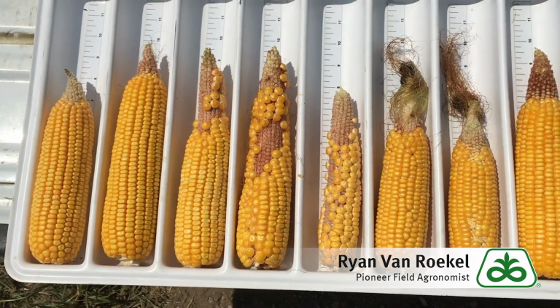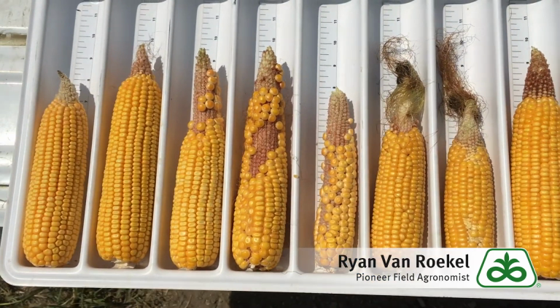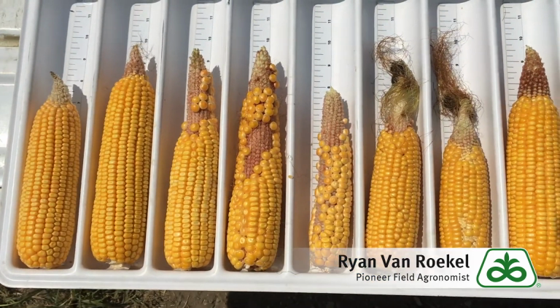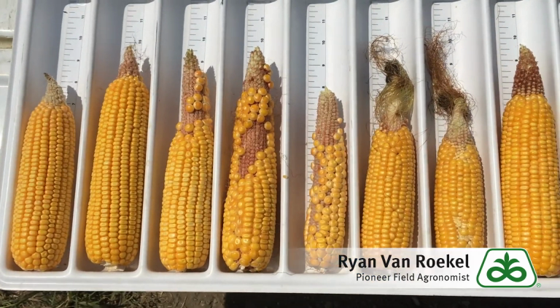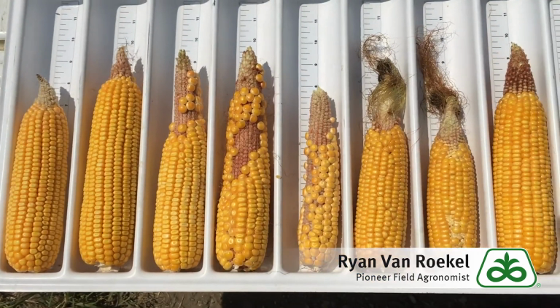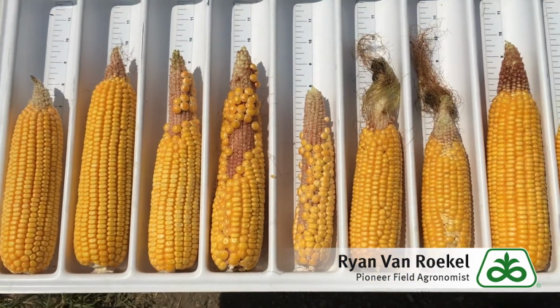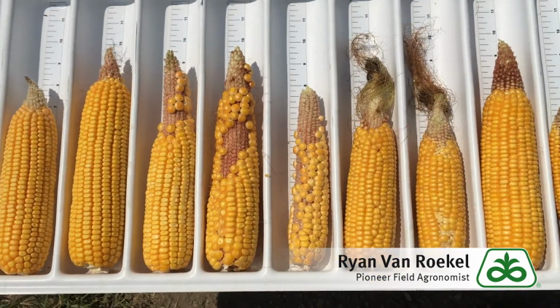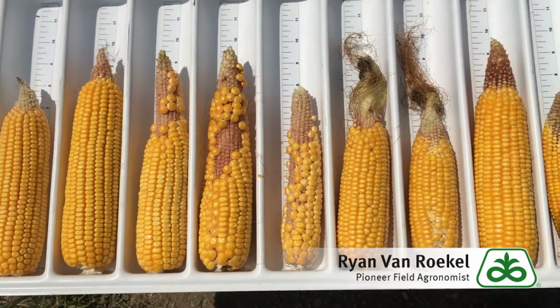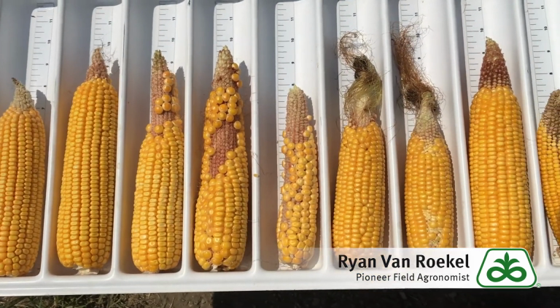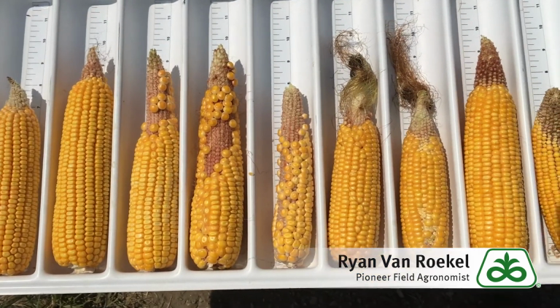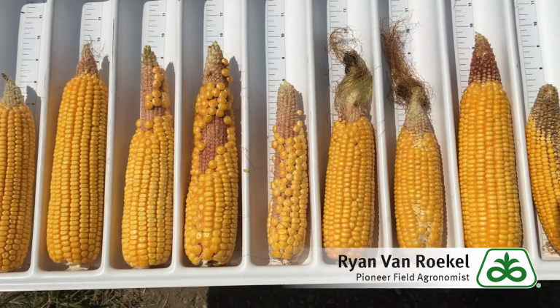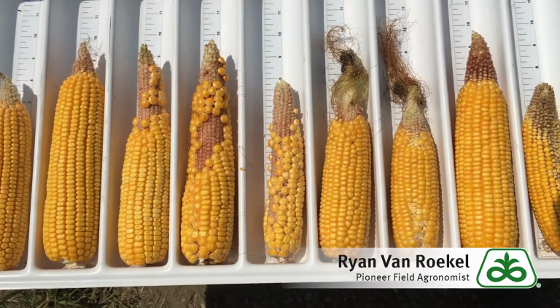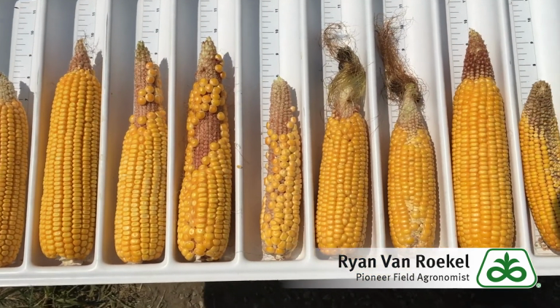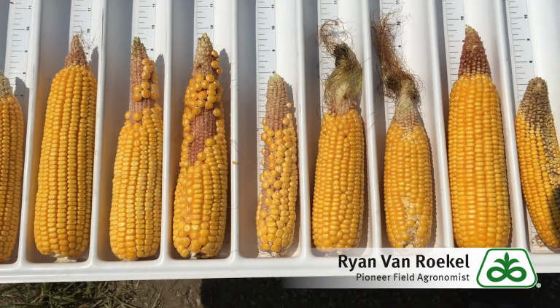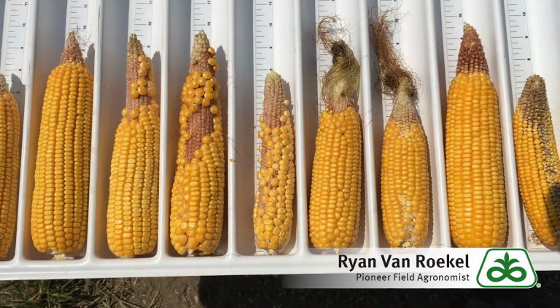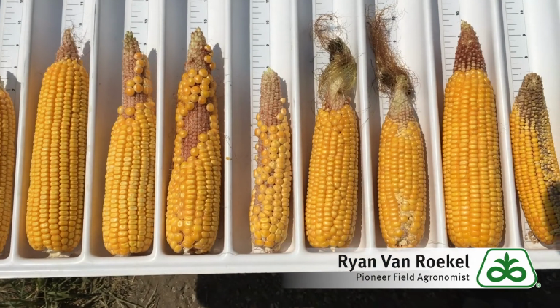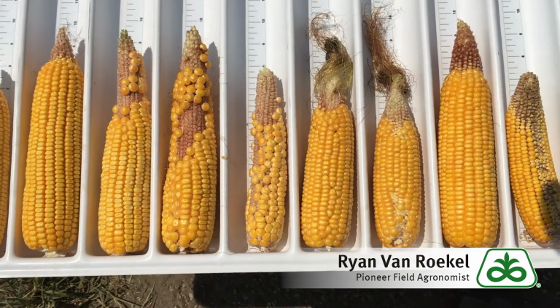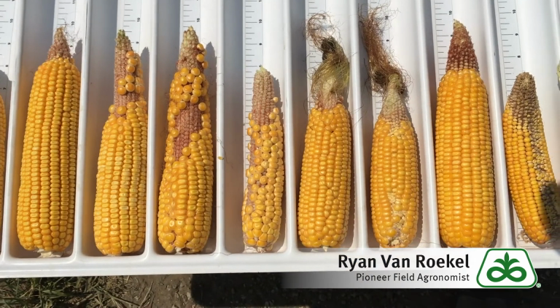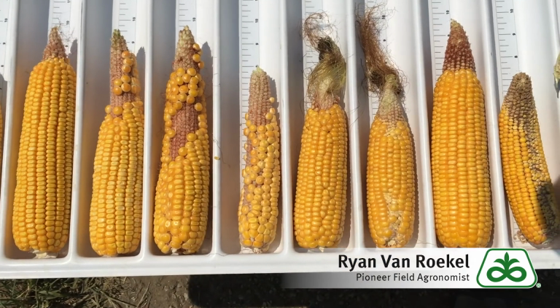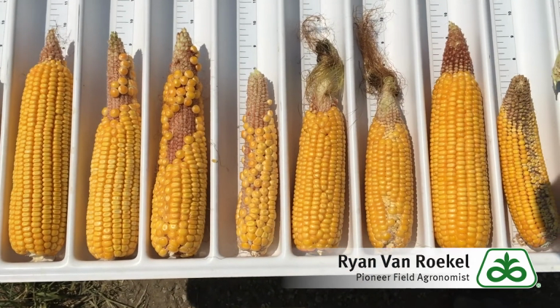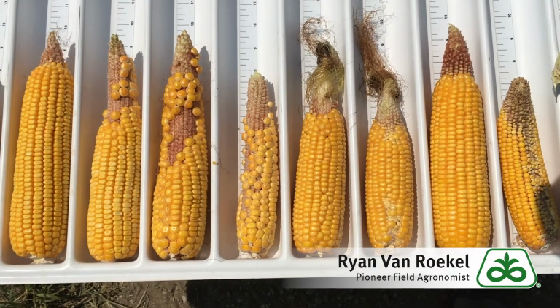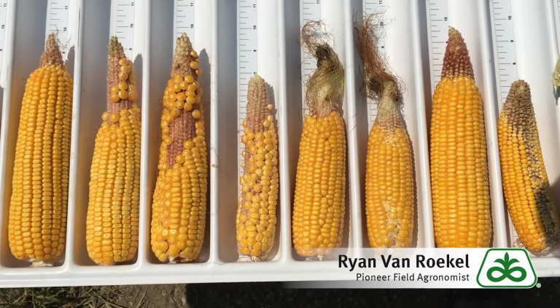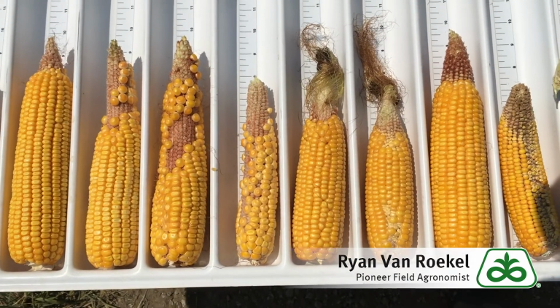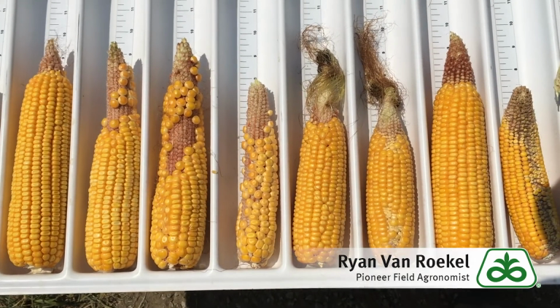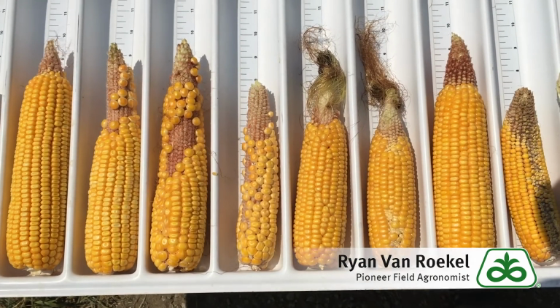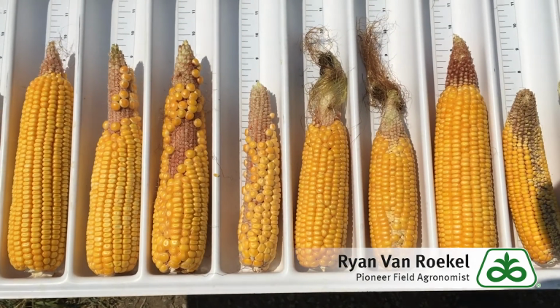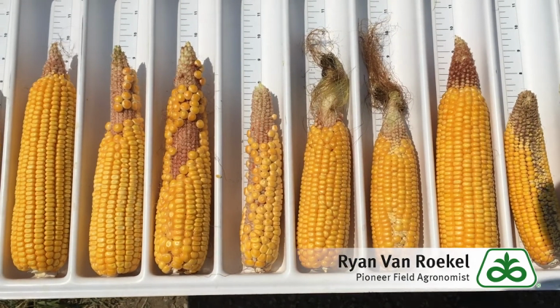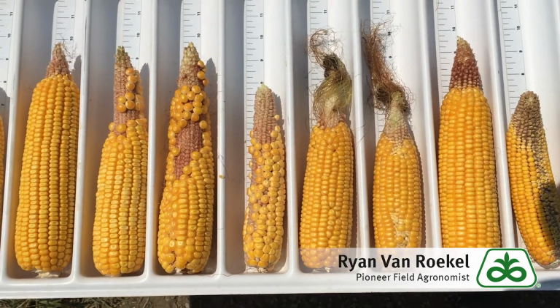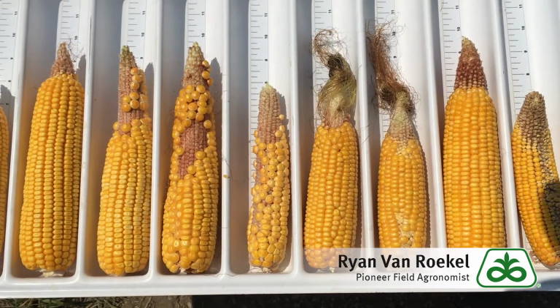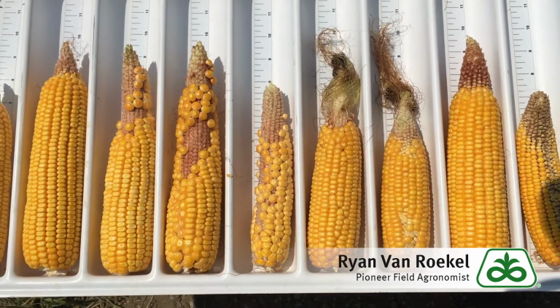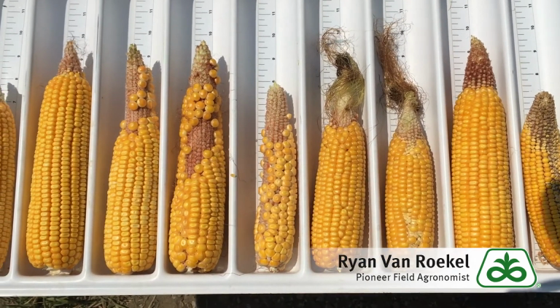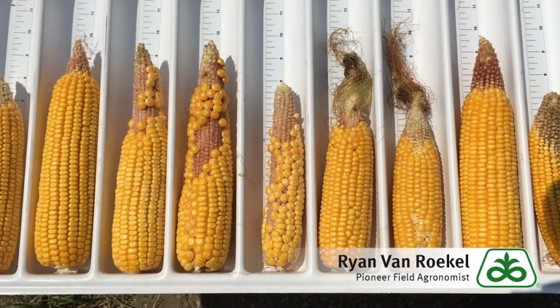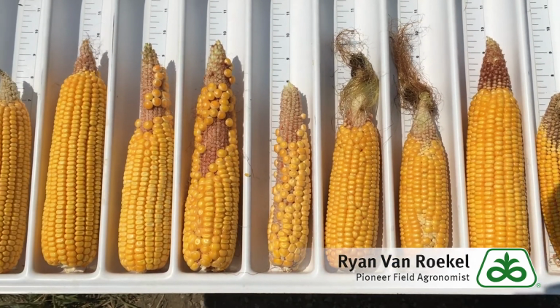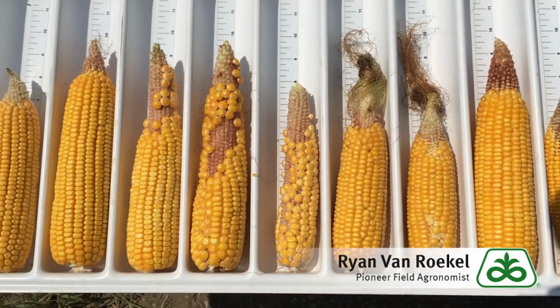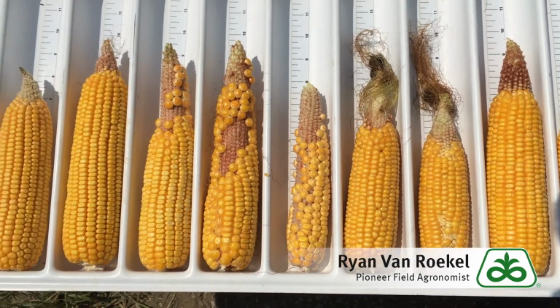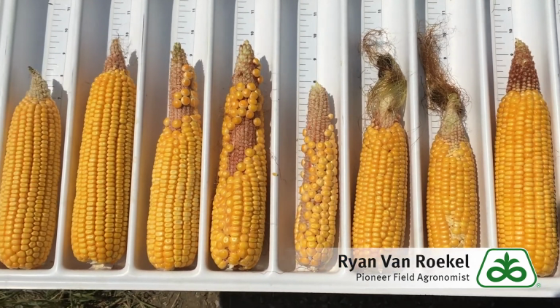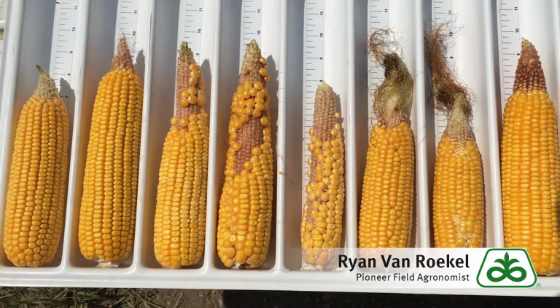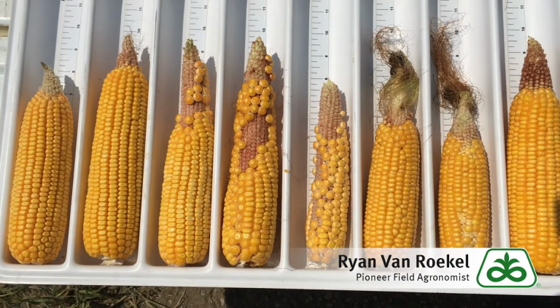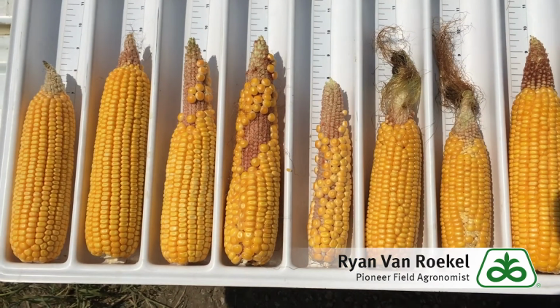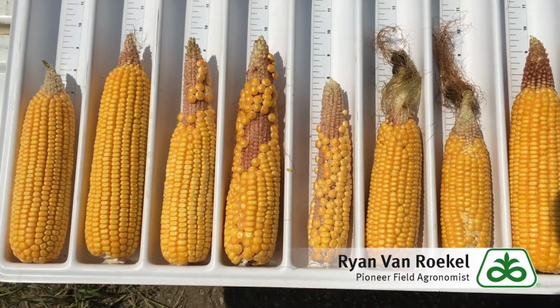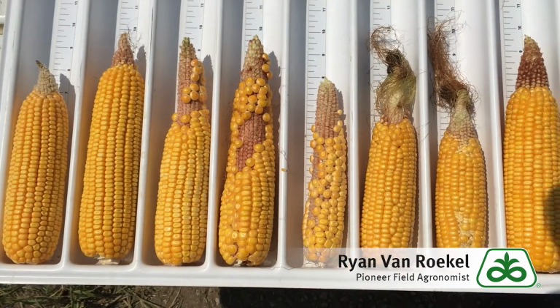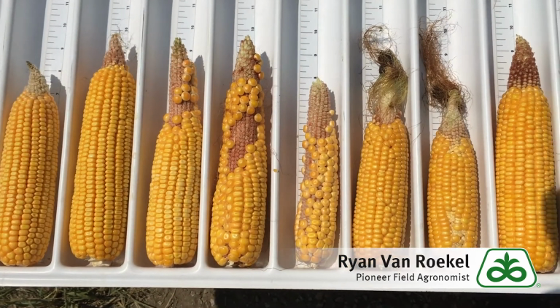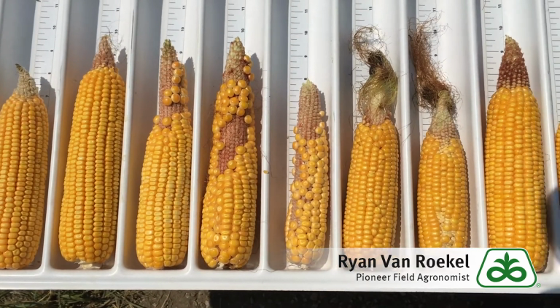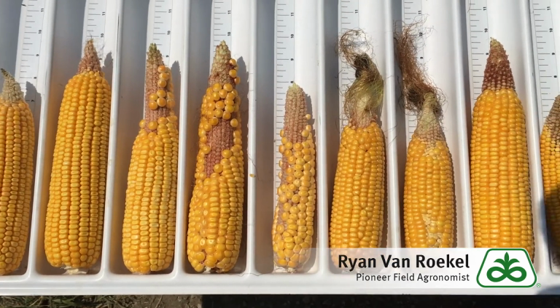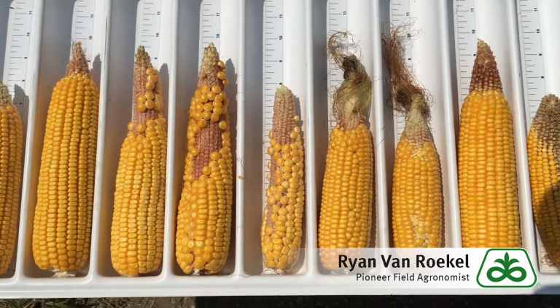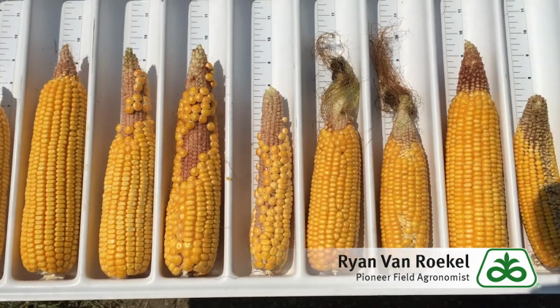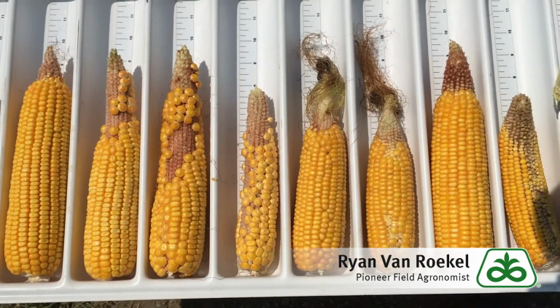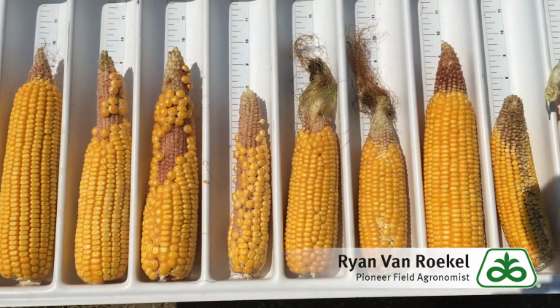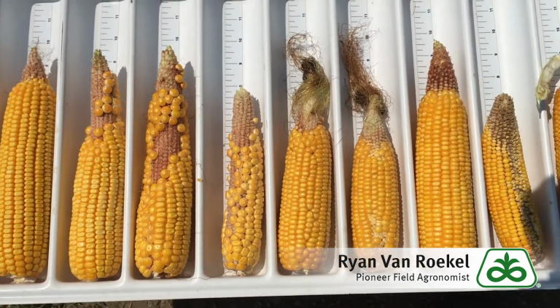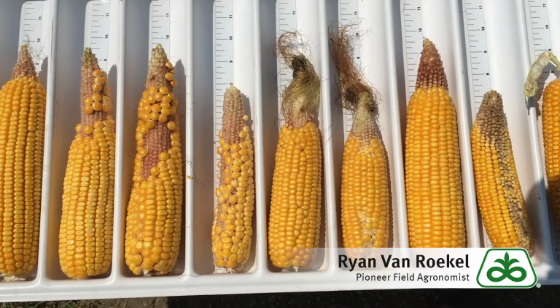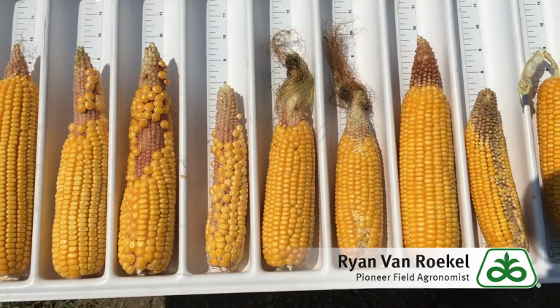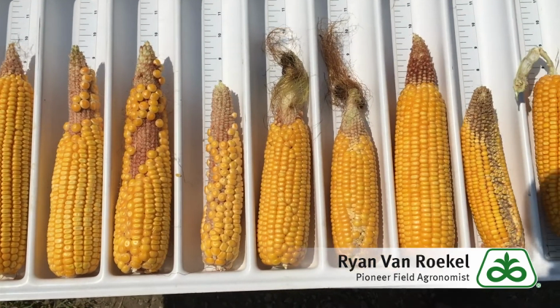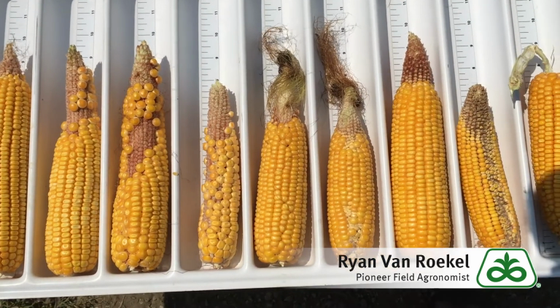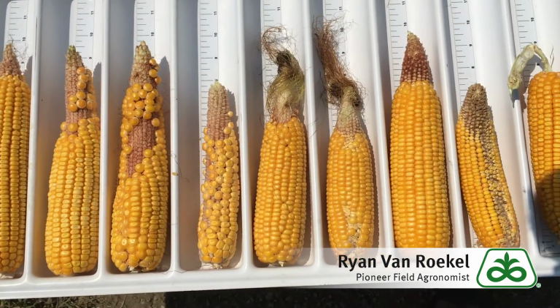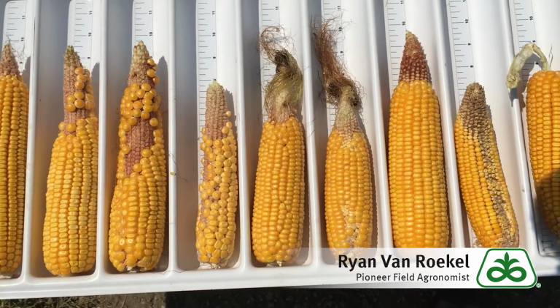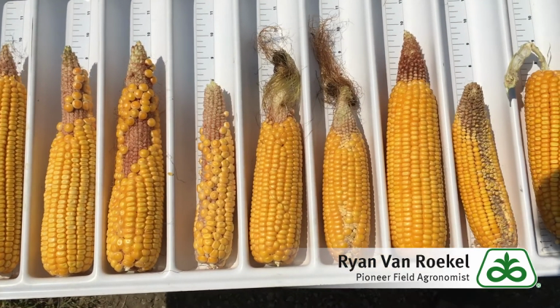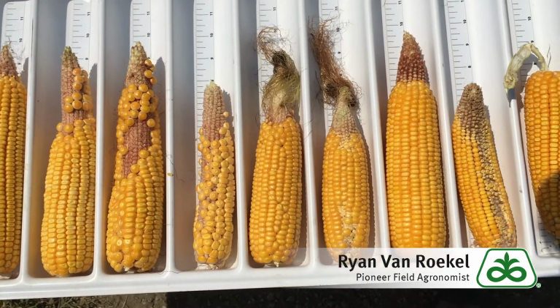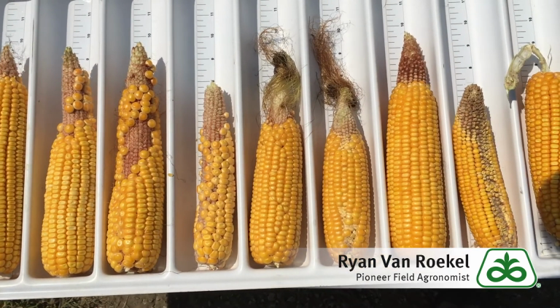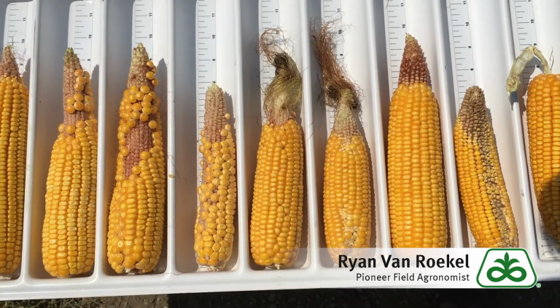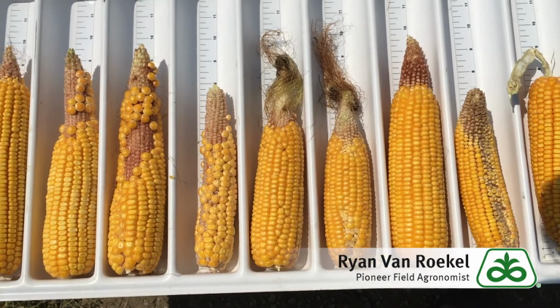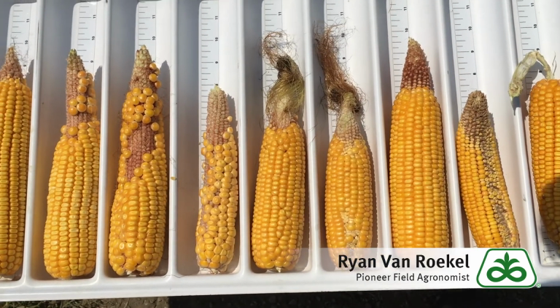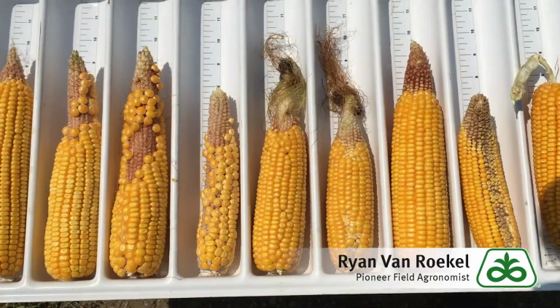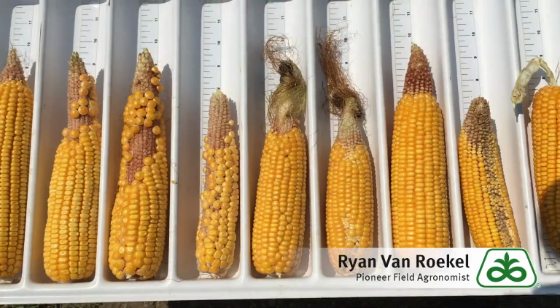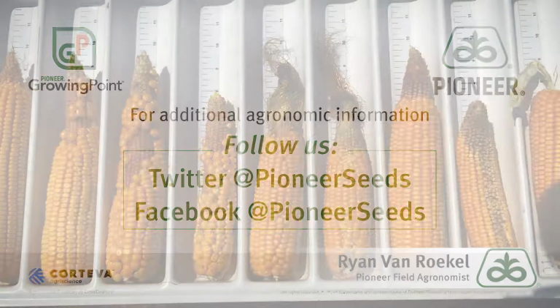So we're seeing a little bit of all this, sometimes all in the same field. If you're wondering what was causing one of these issues, hopefully this video helped you explain that. Thanks.